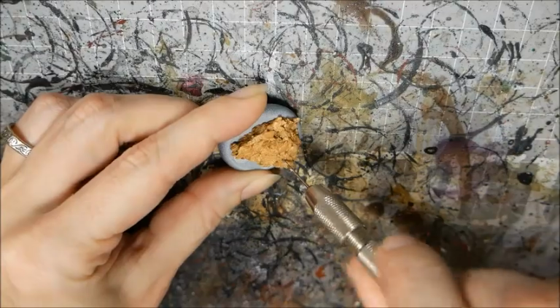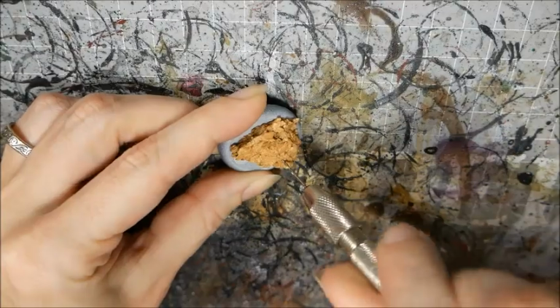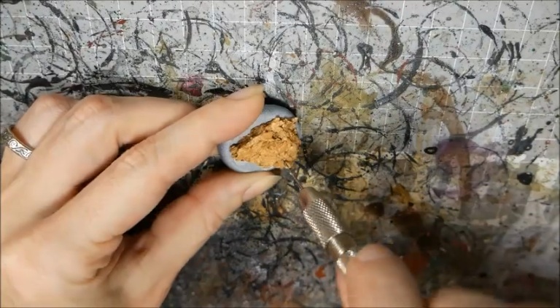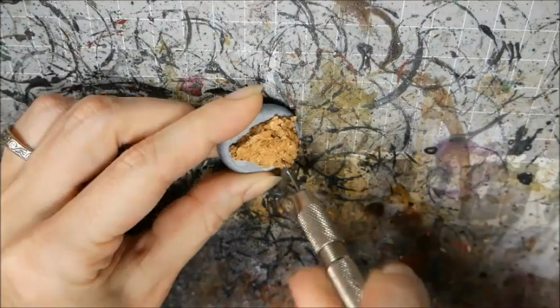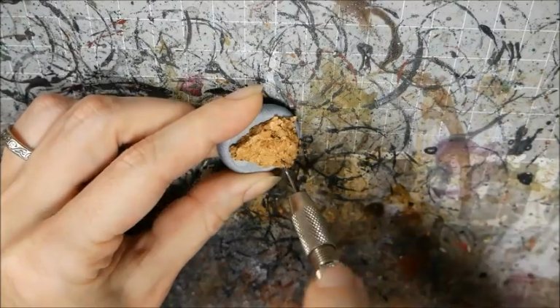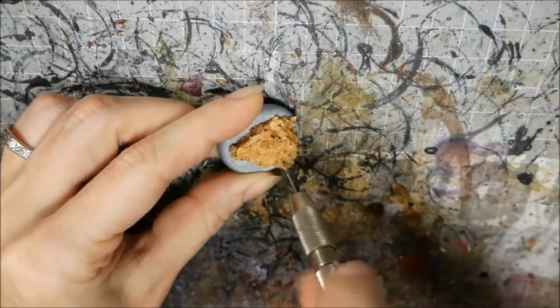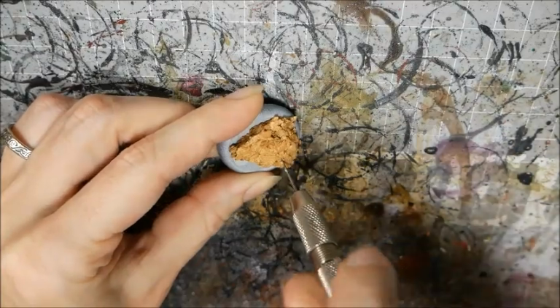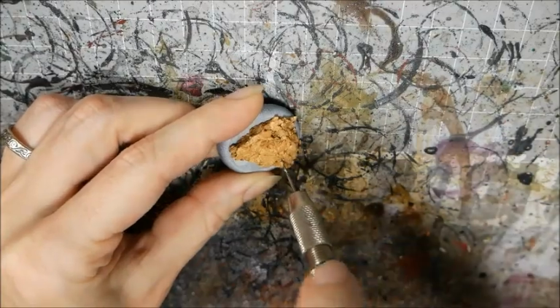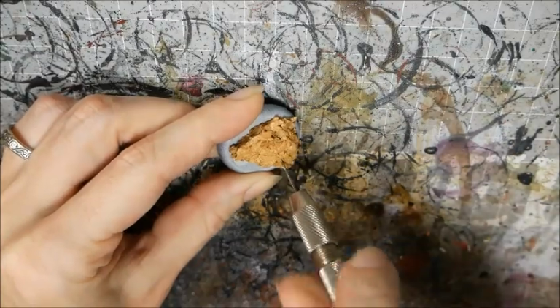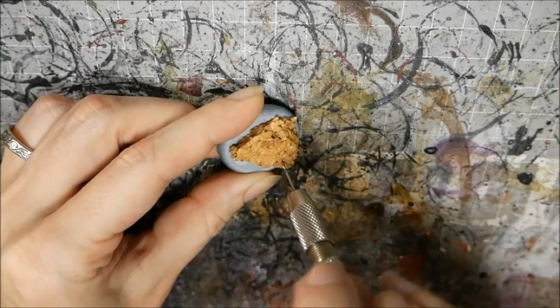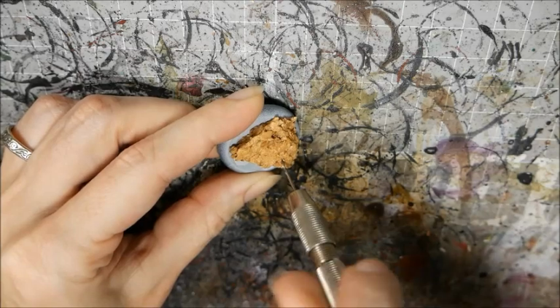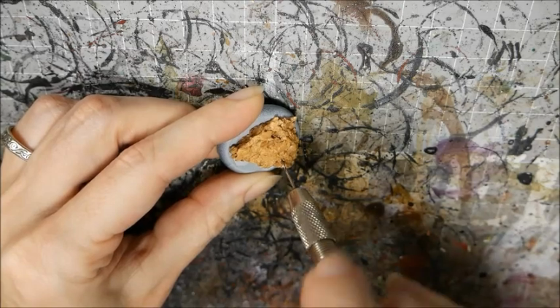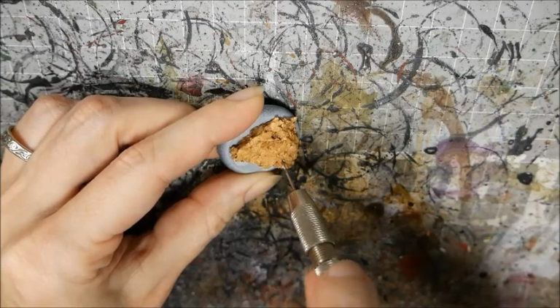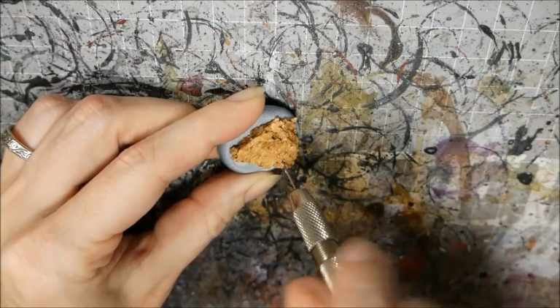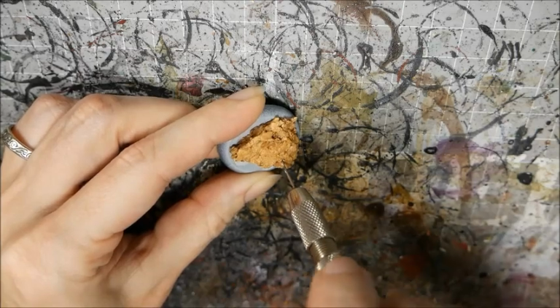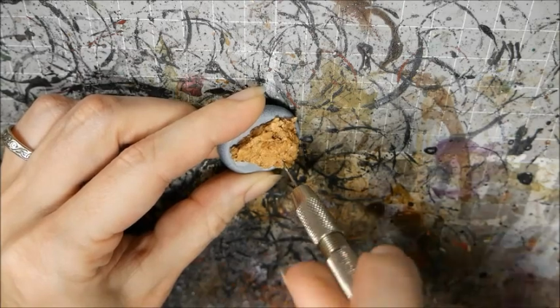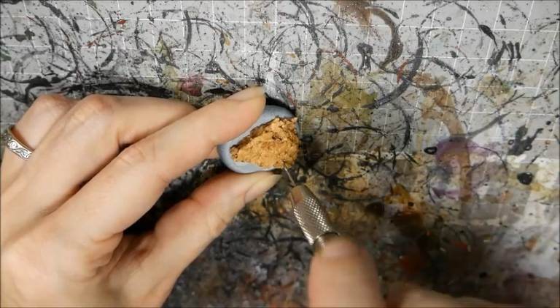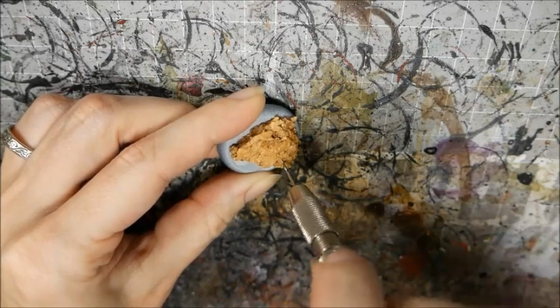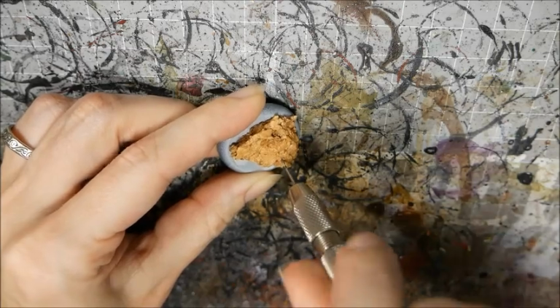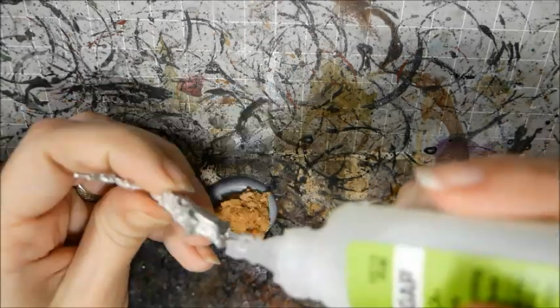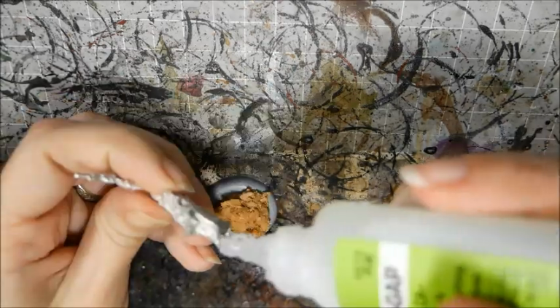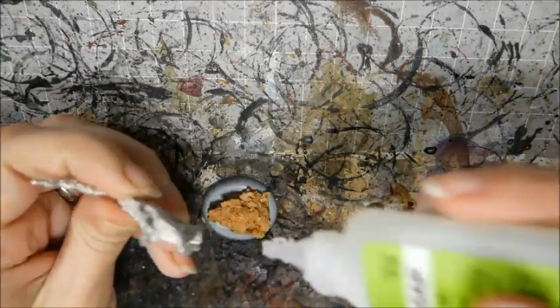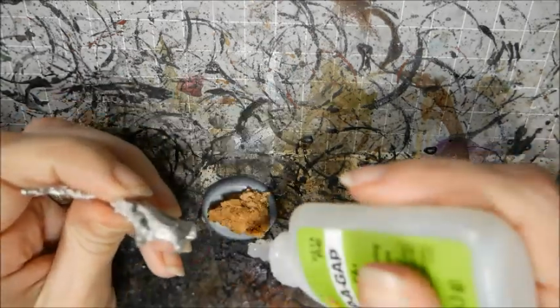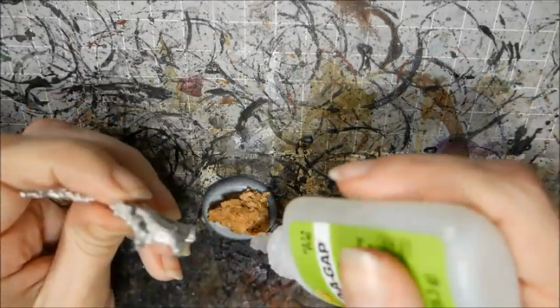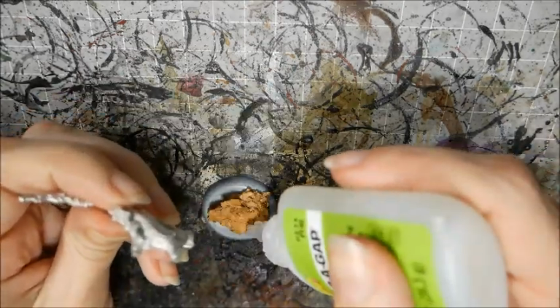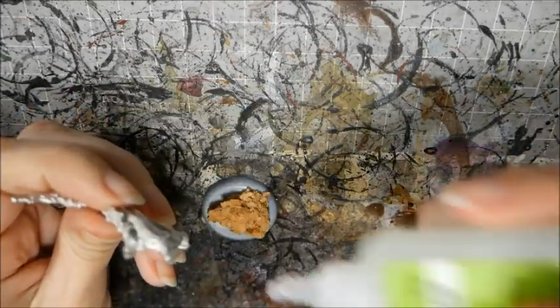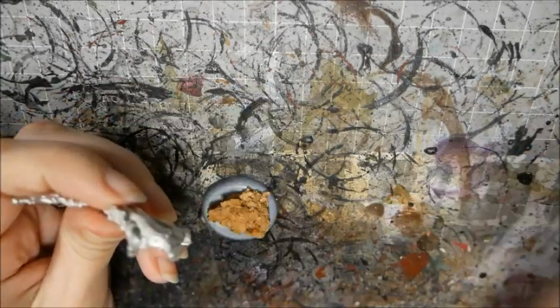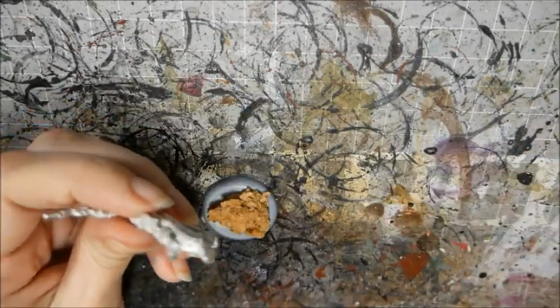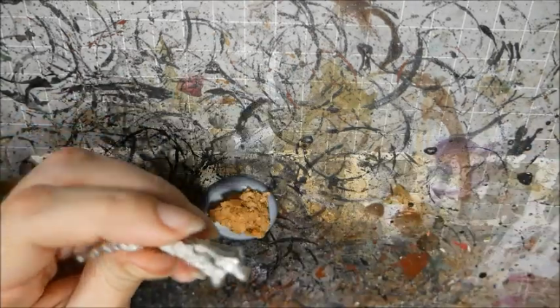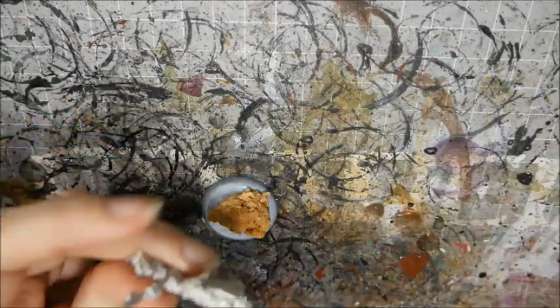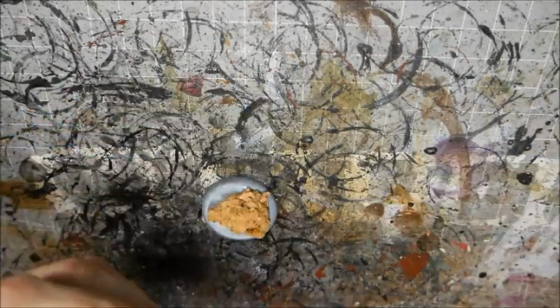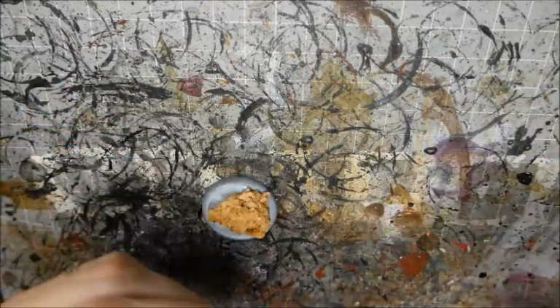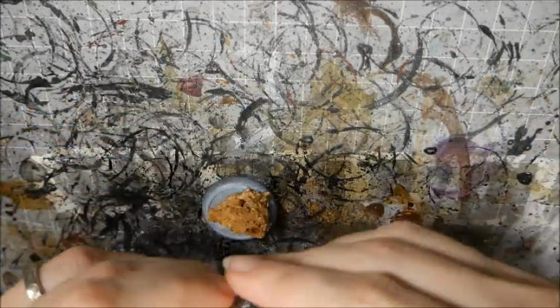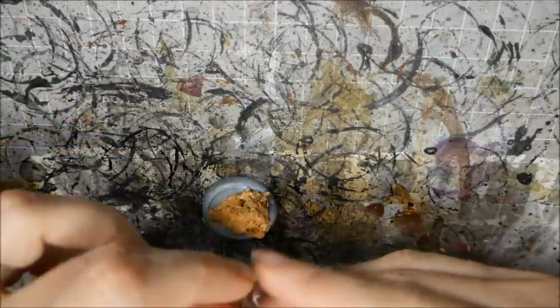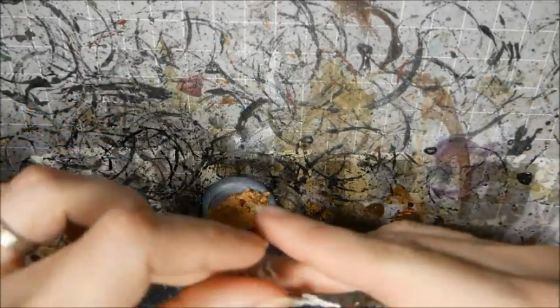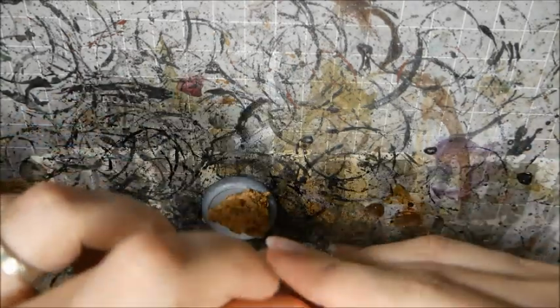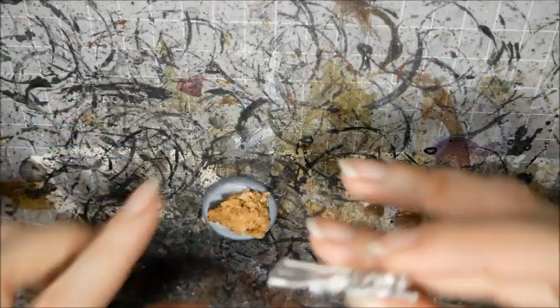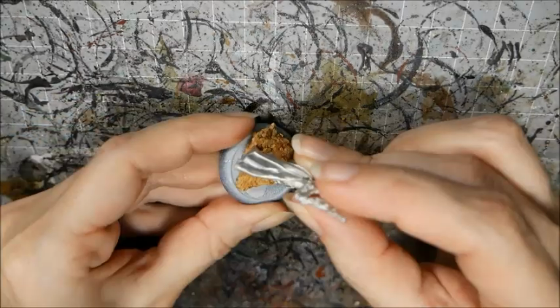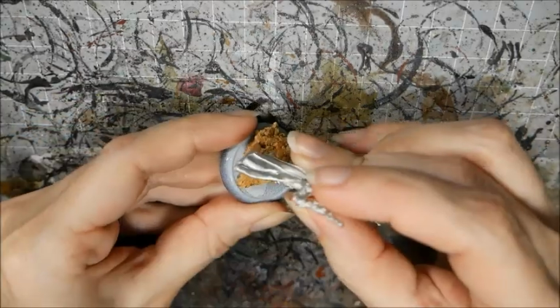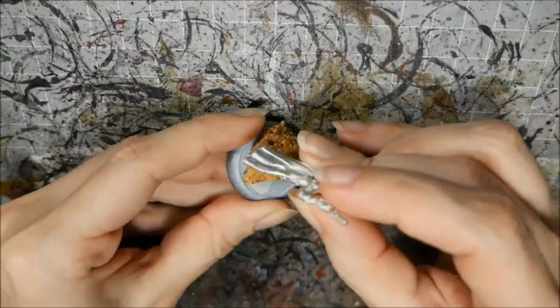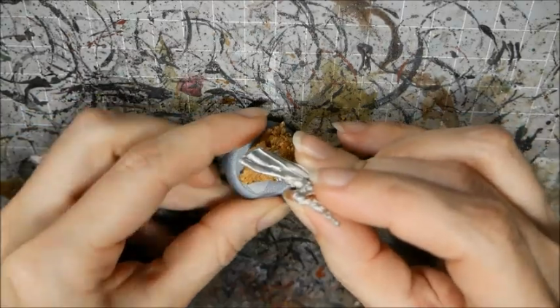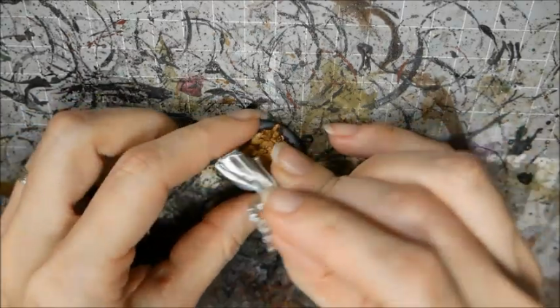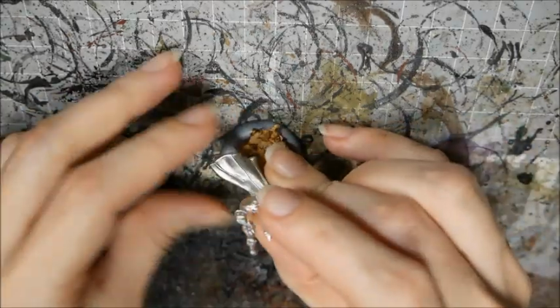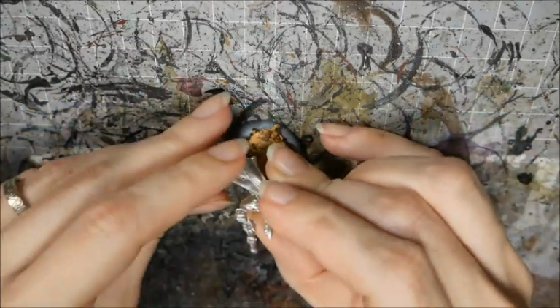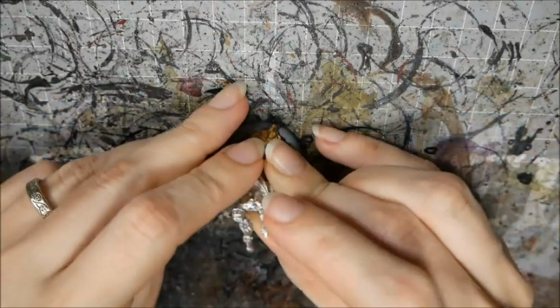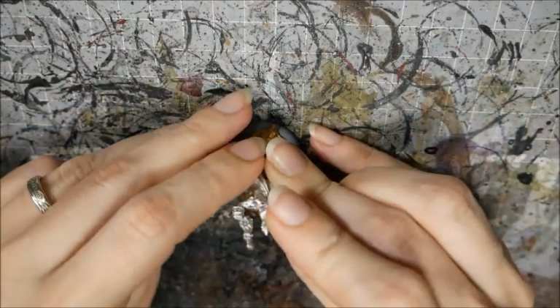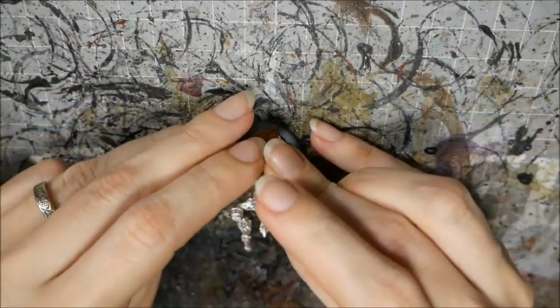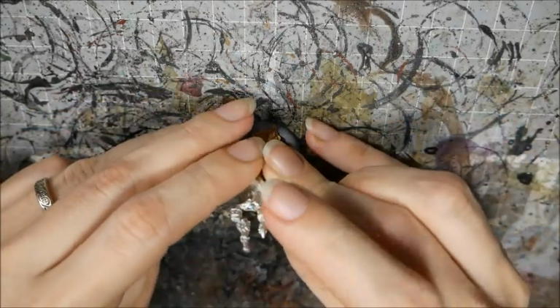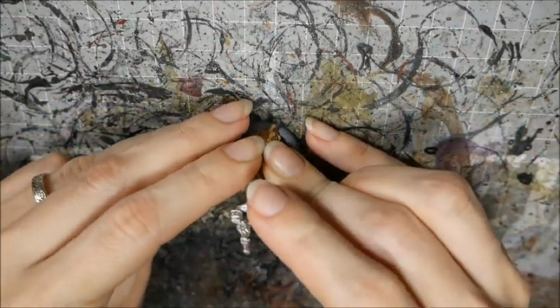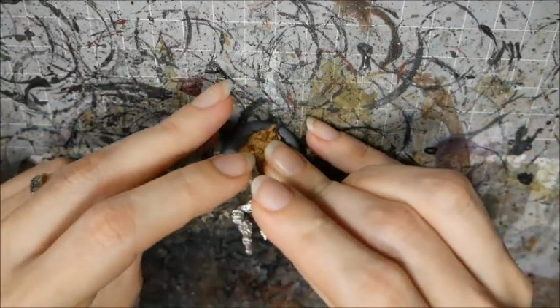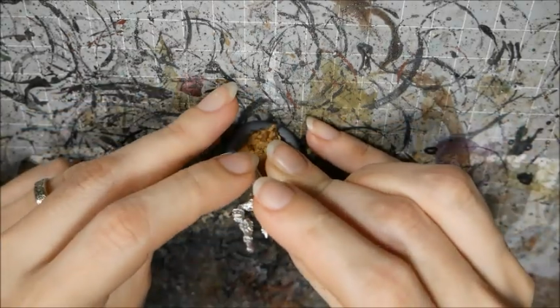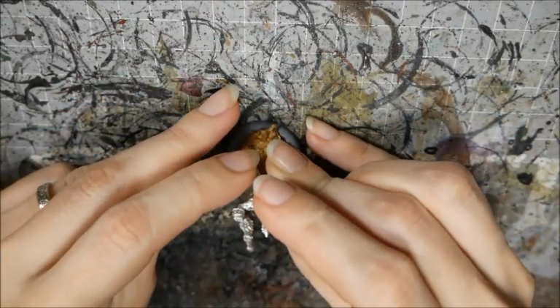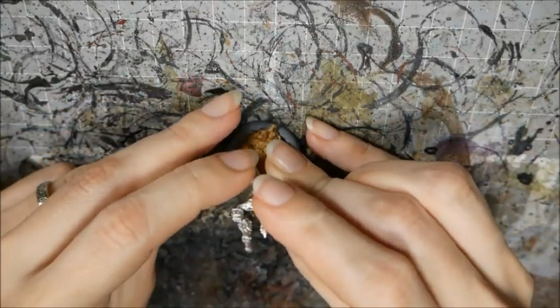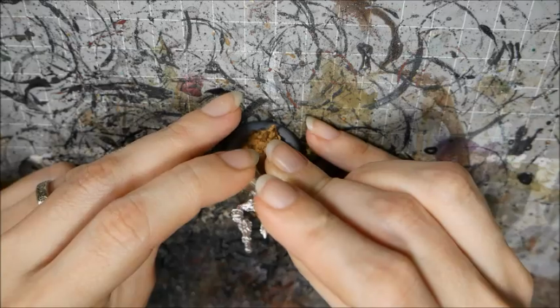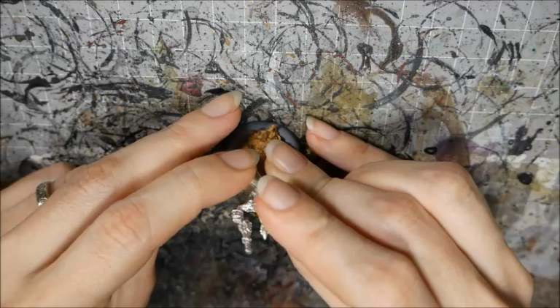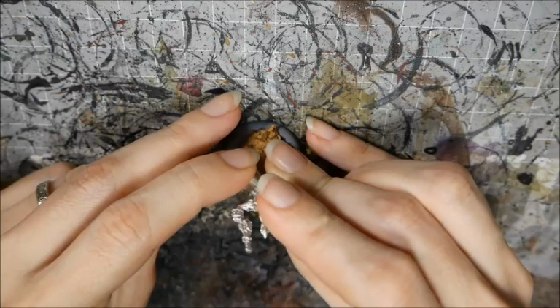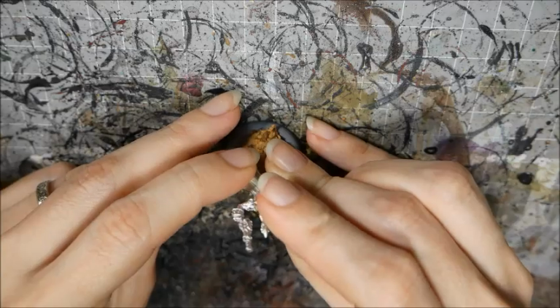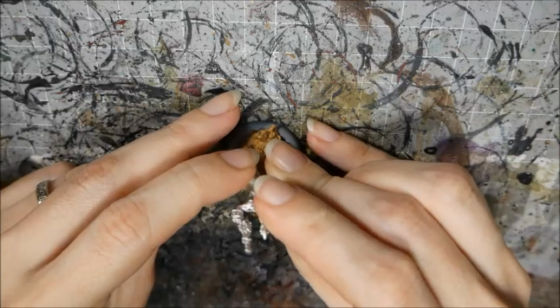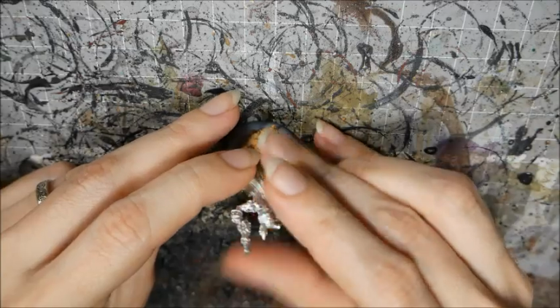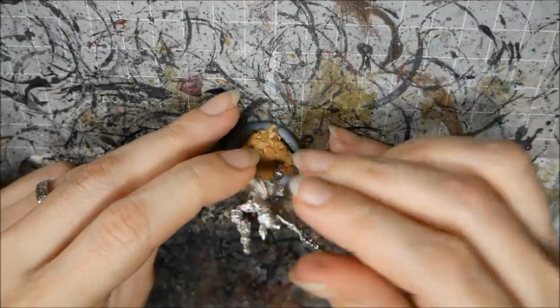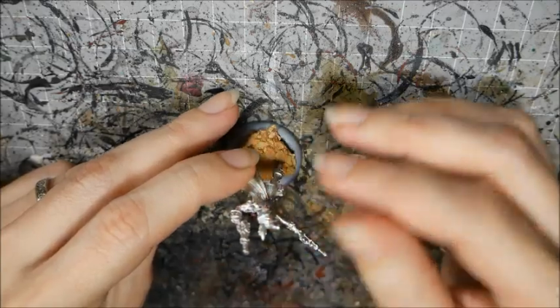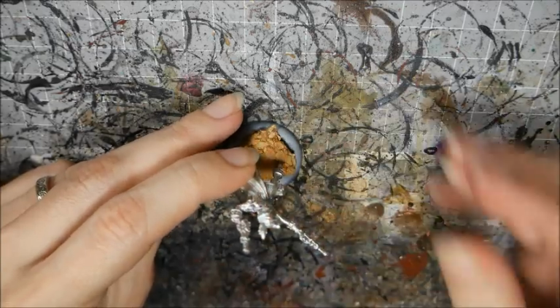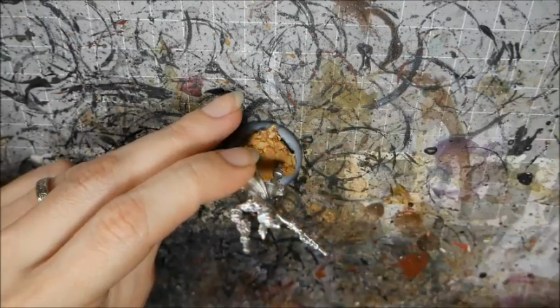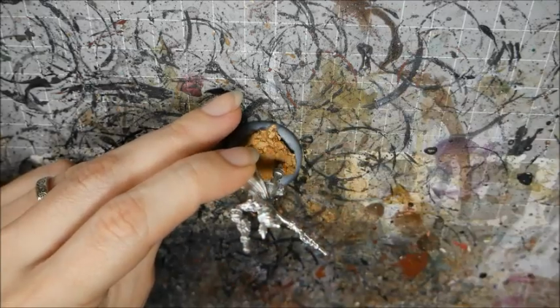Now we're going to add the model so that it doesn't get in the way later. Pin all the way through the cork to the base below, because the cork alone is not enough to hold up the metal model.